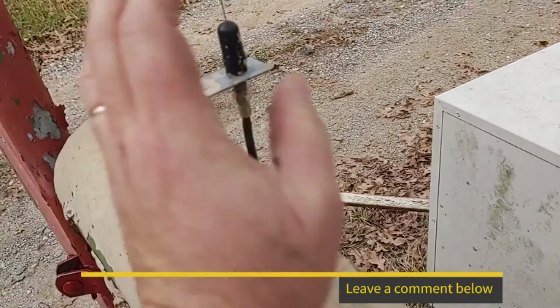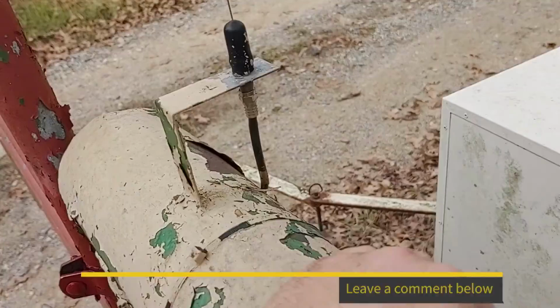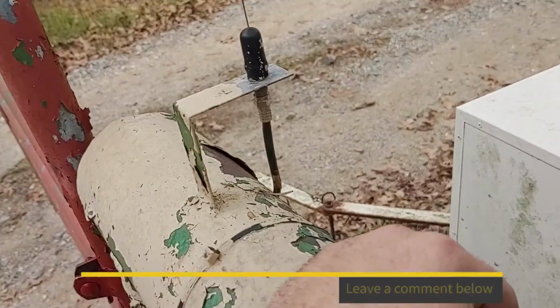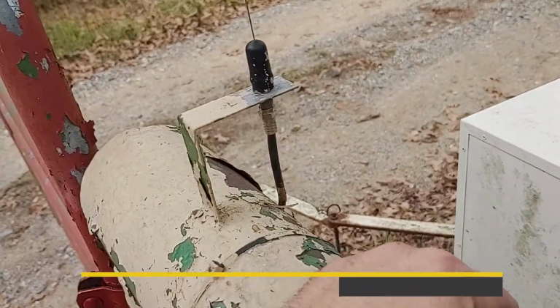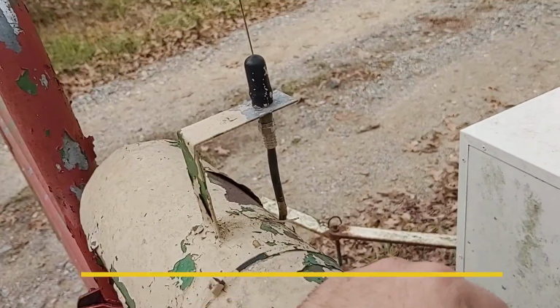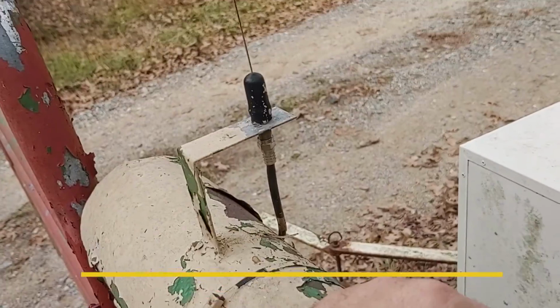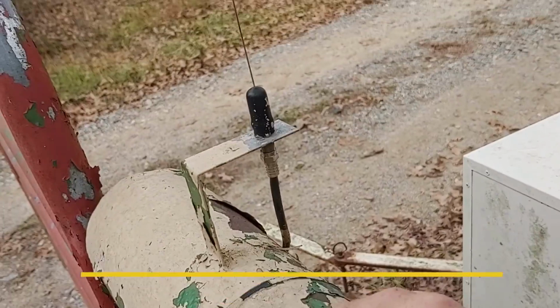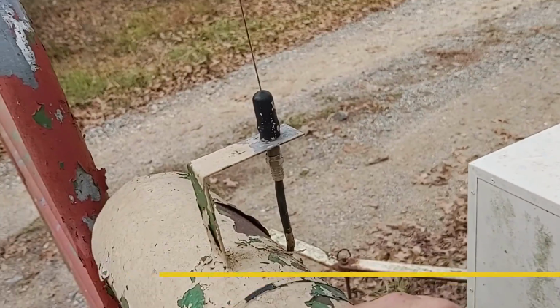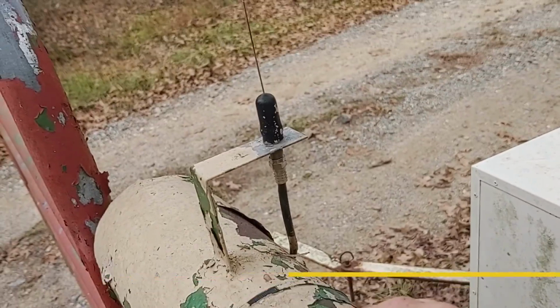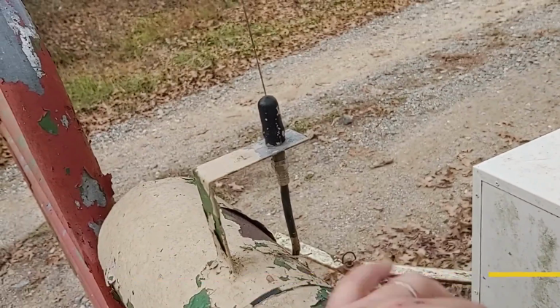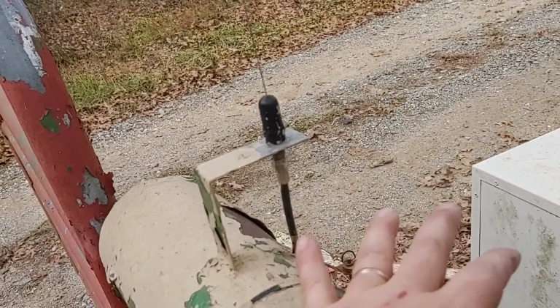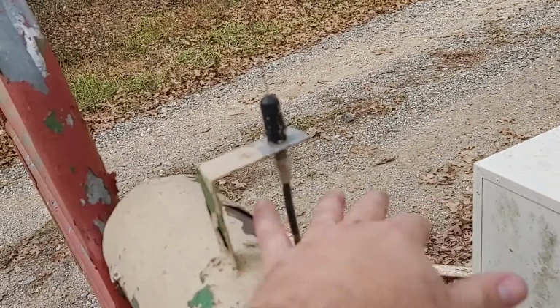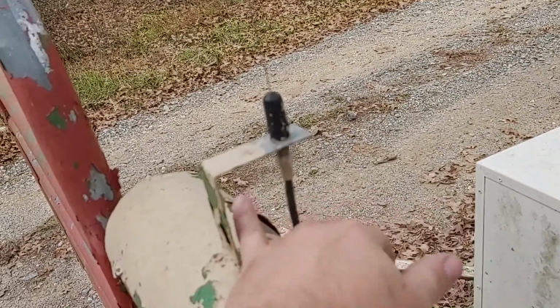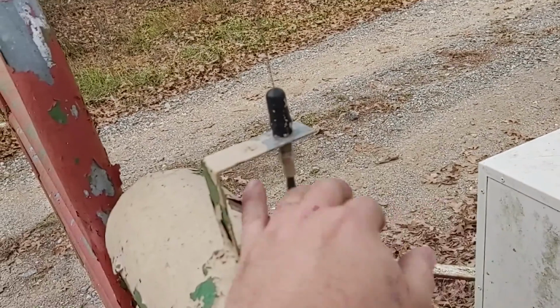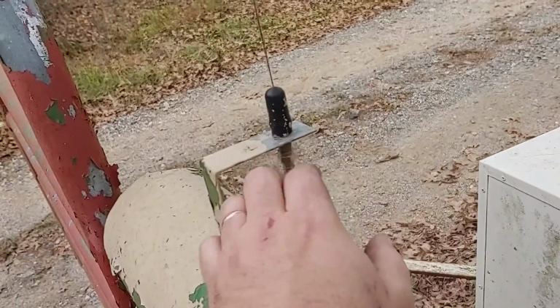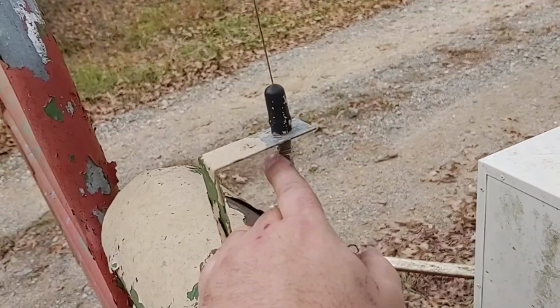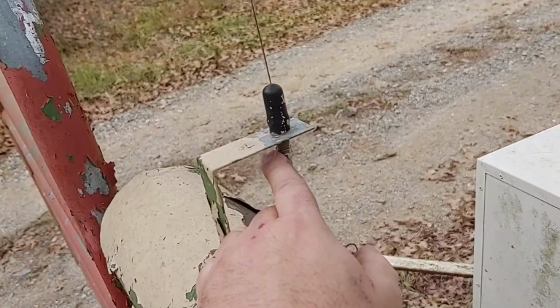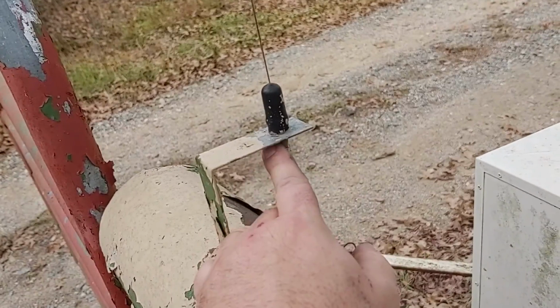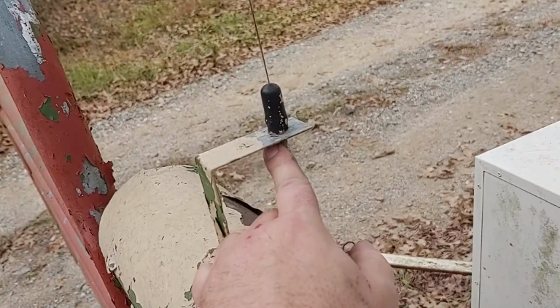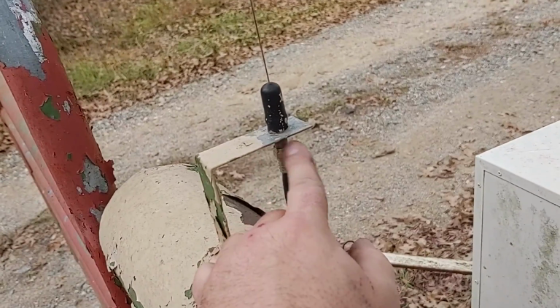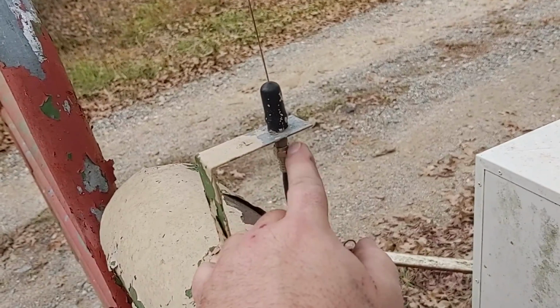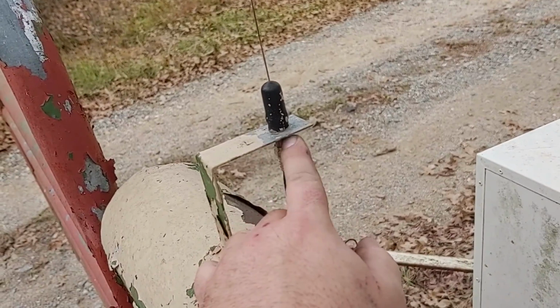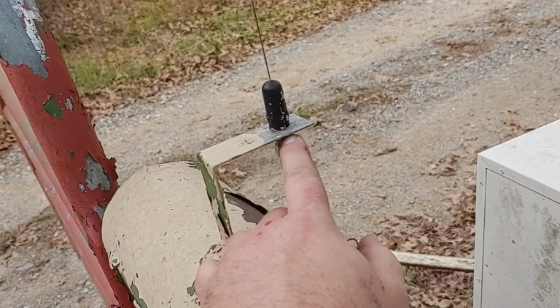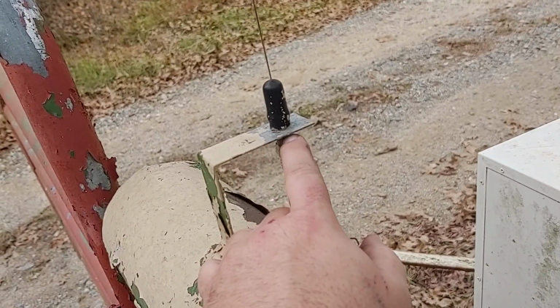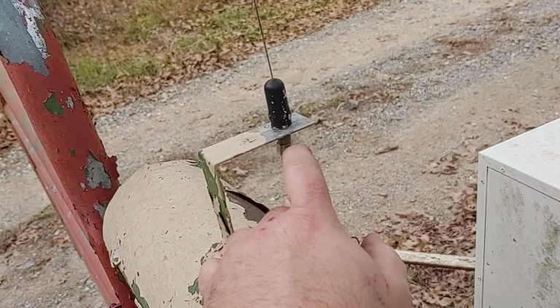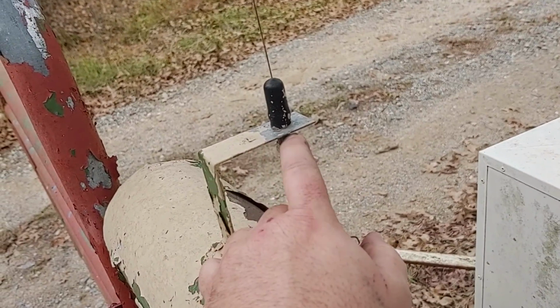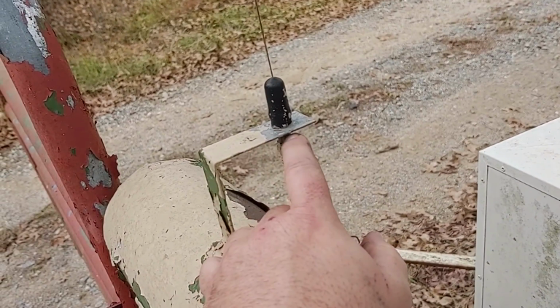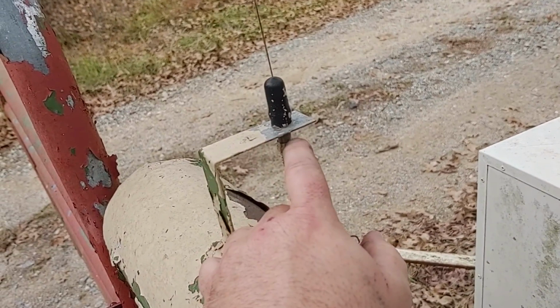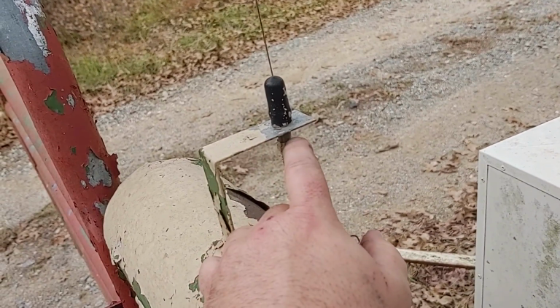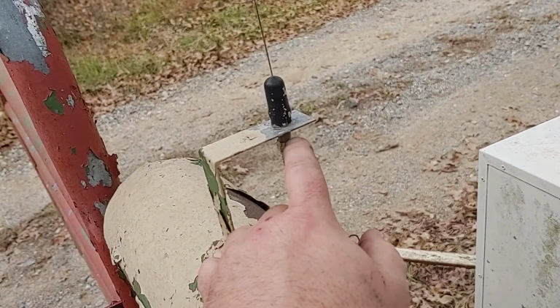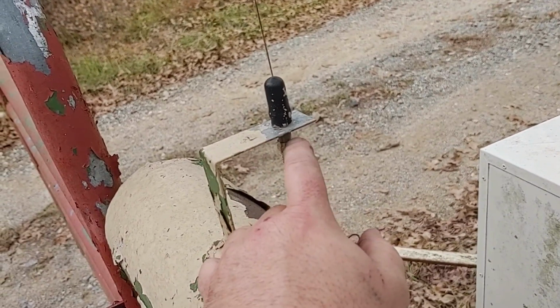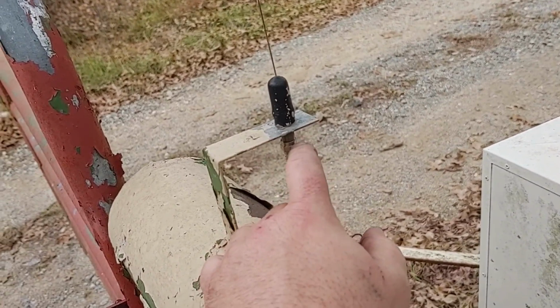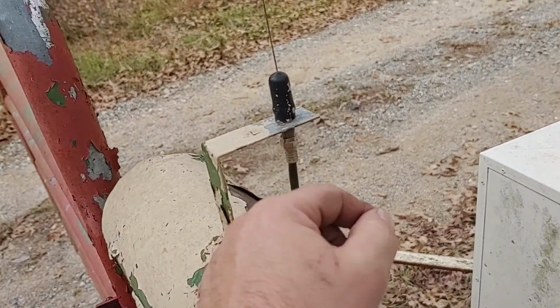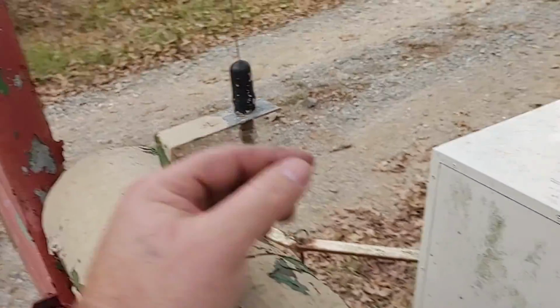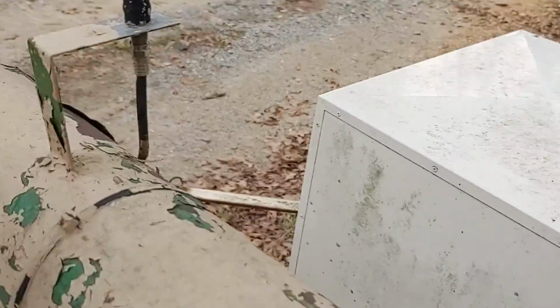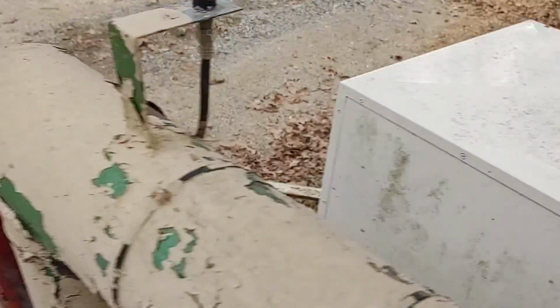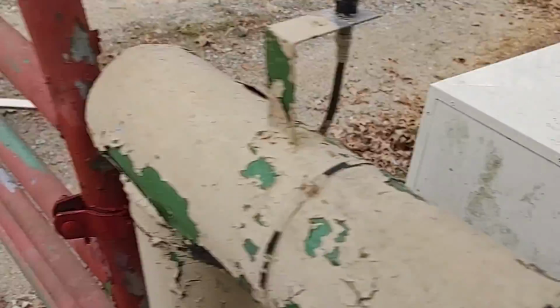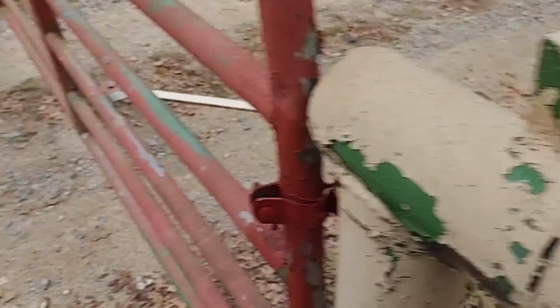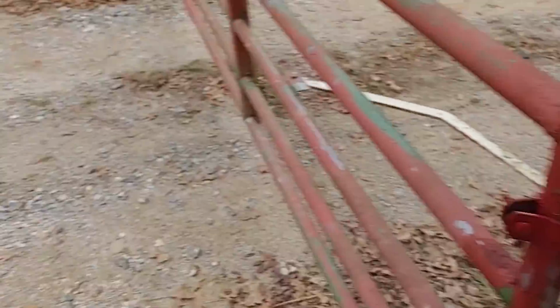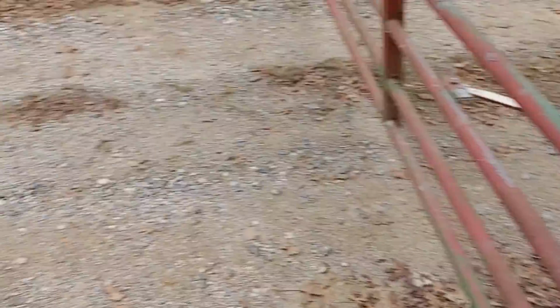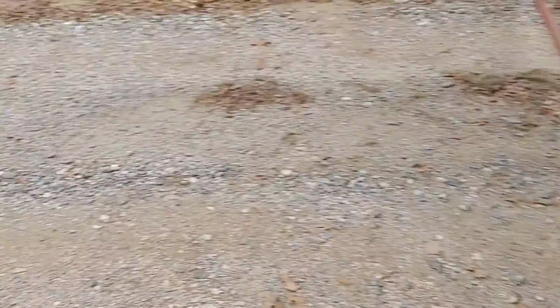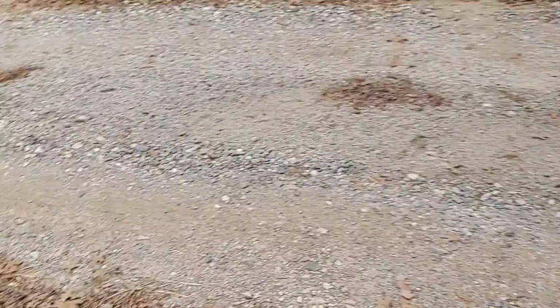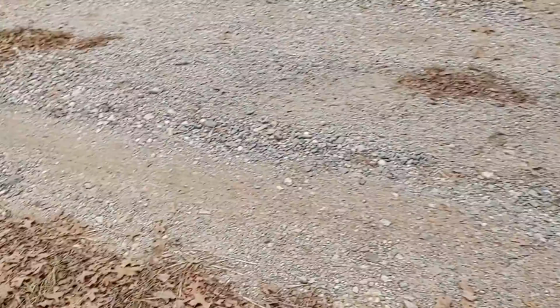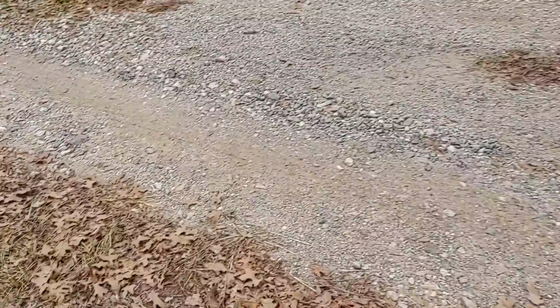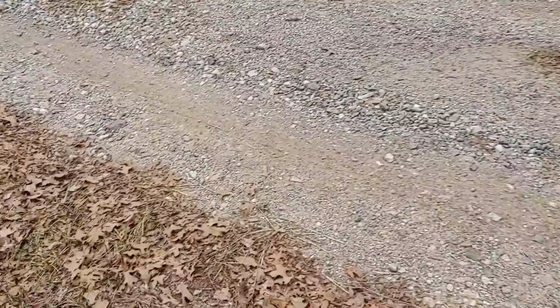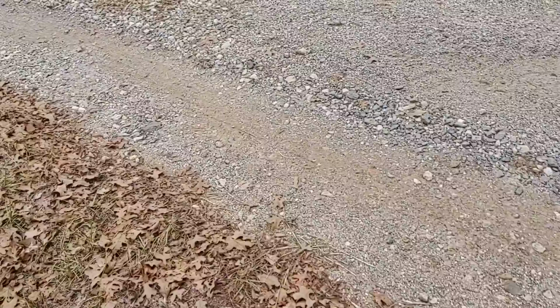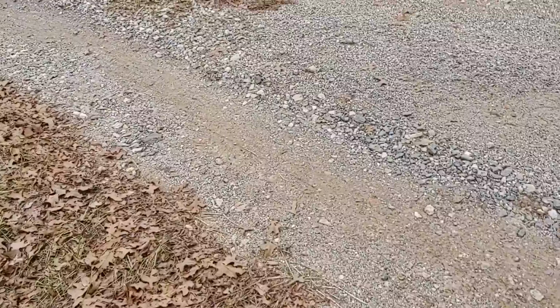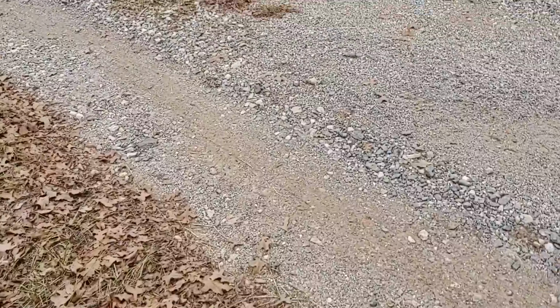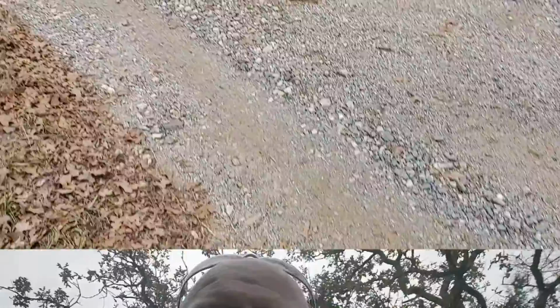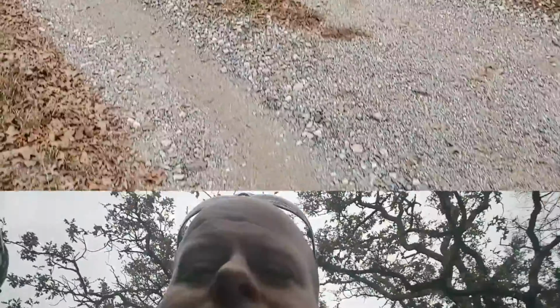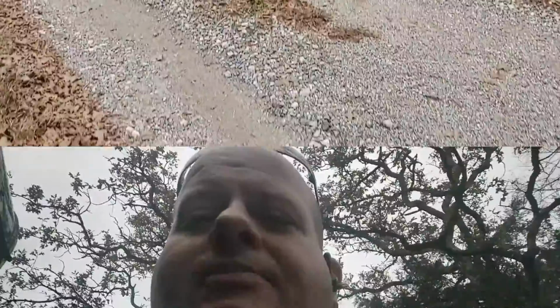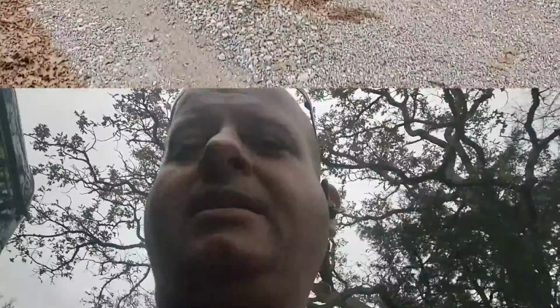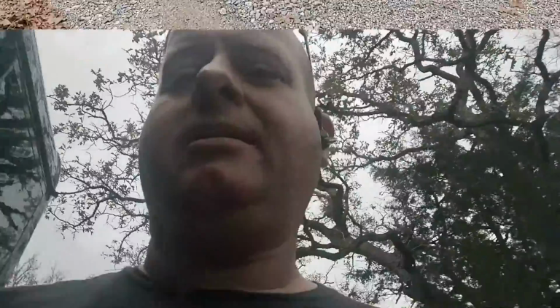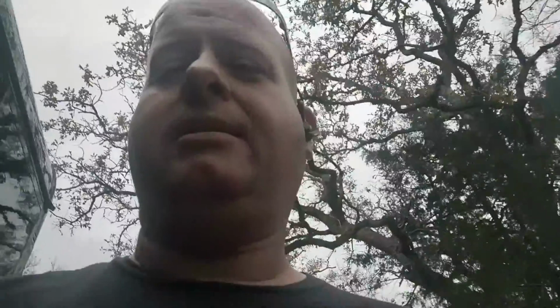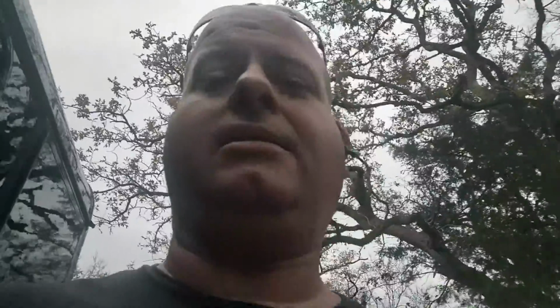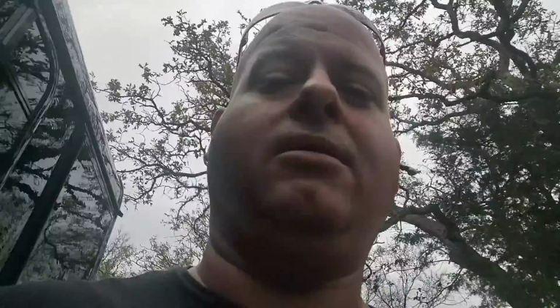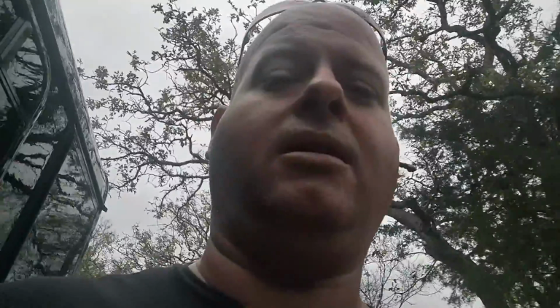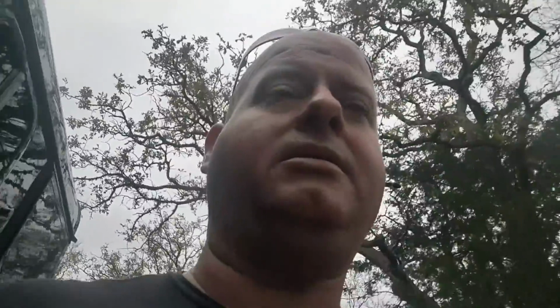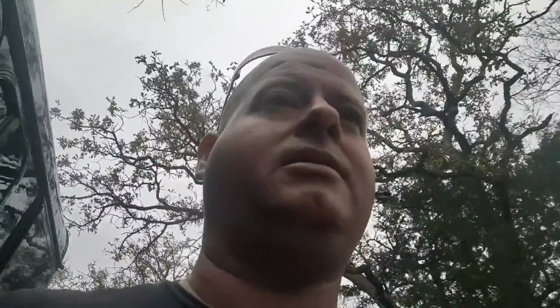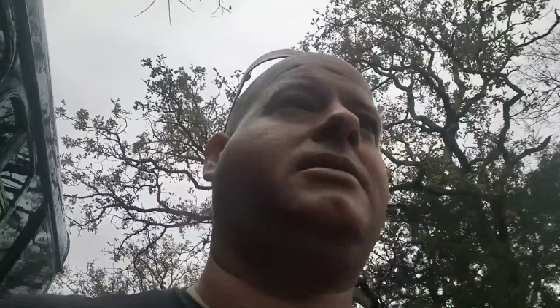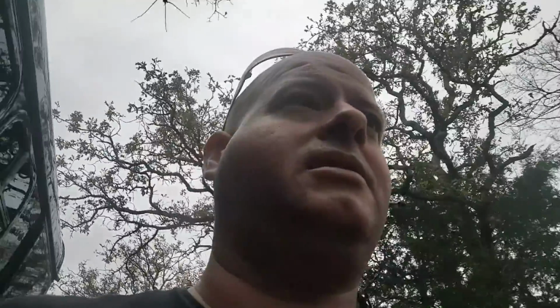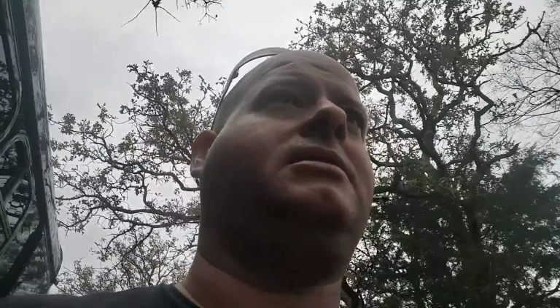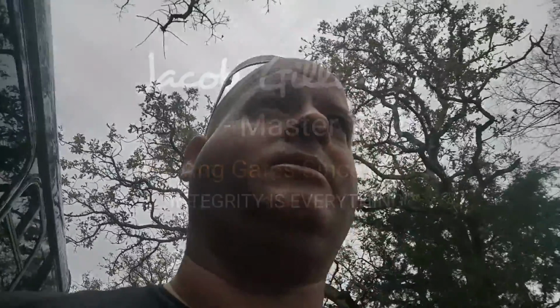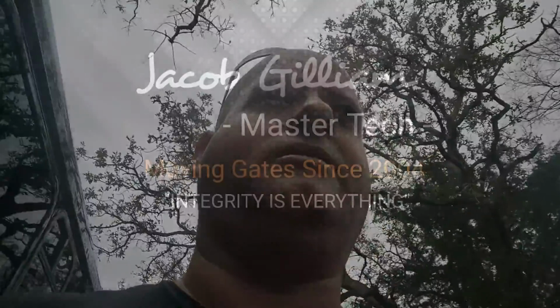As soon as we improved on this connection right here with the wire brush, everything went to working normal and consistently. So on to the next customer.